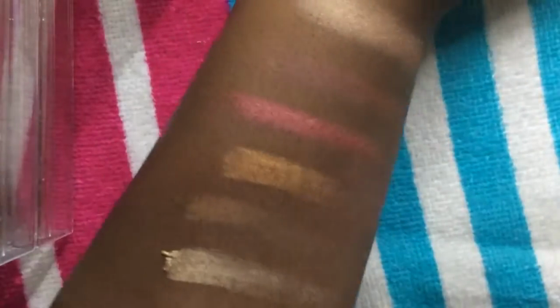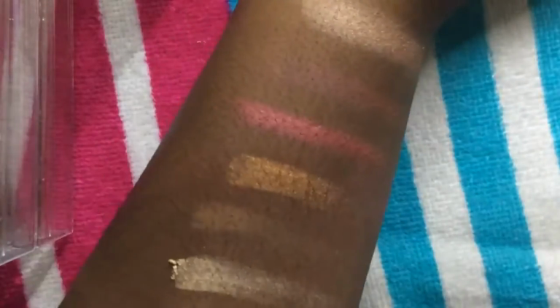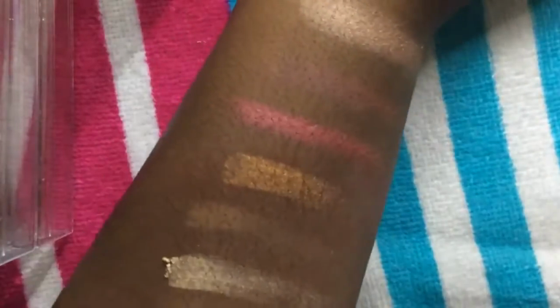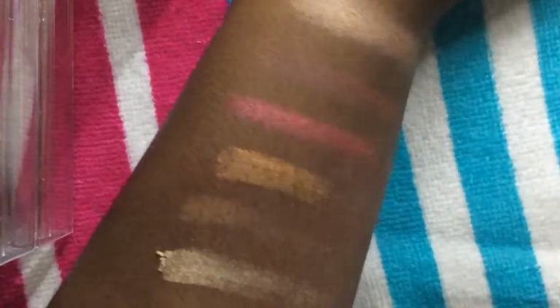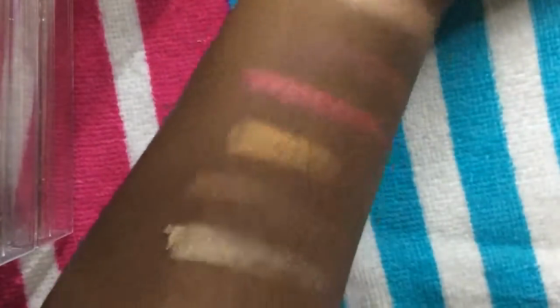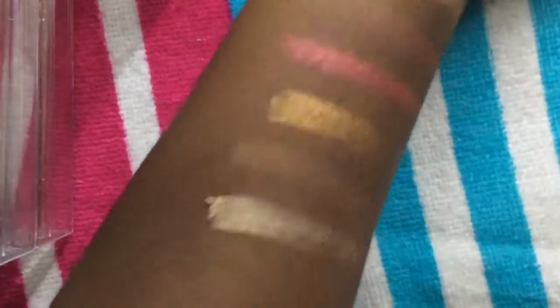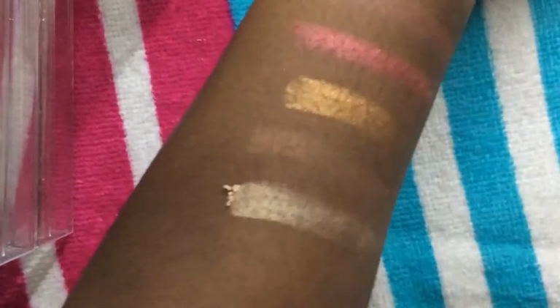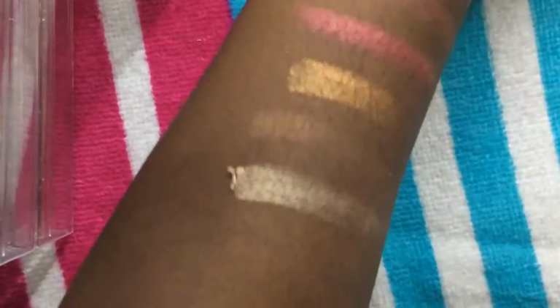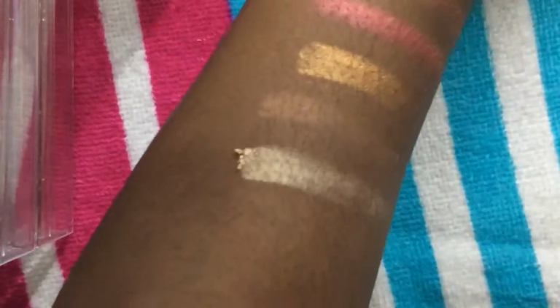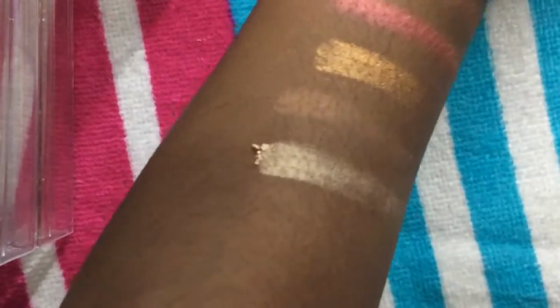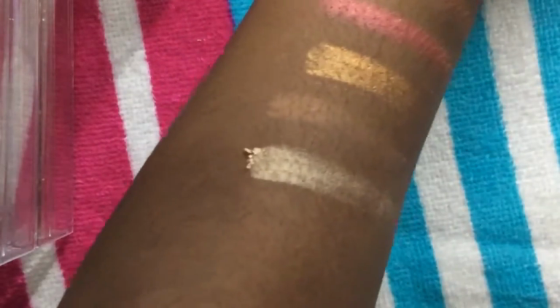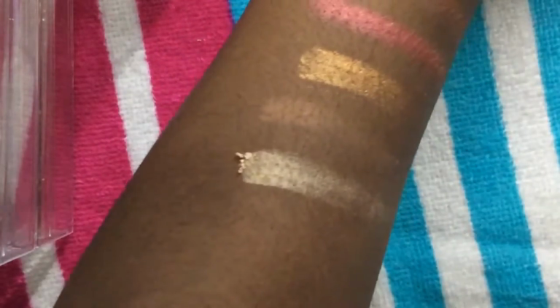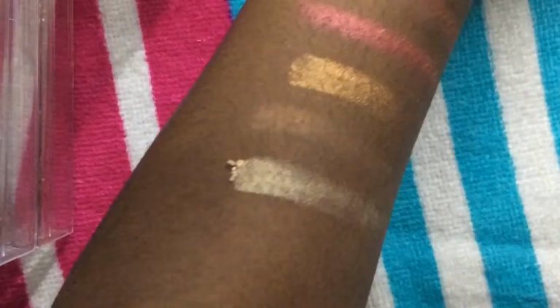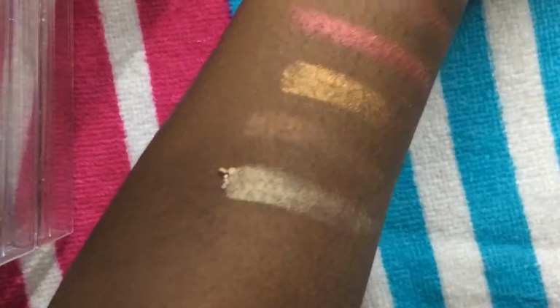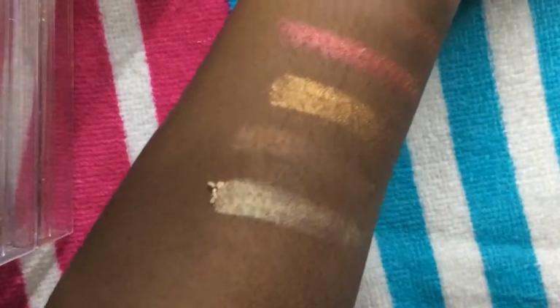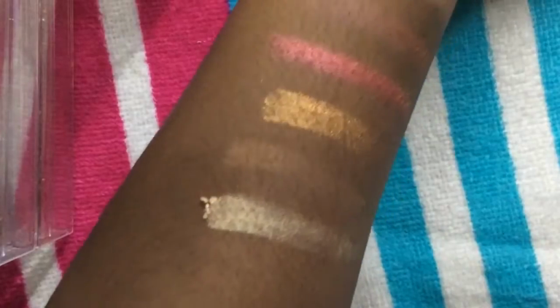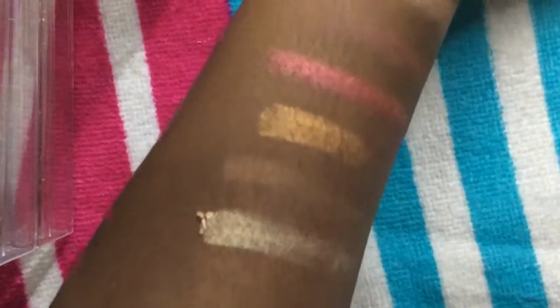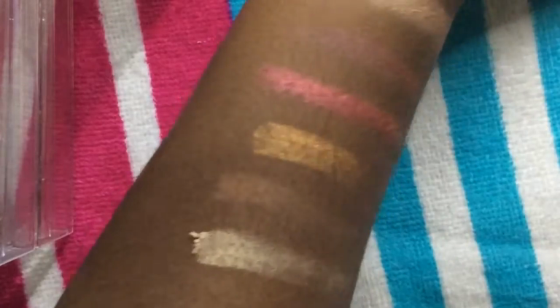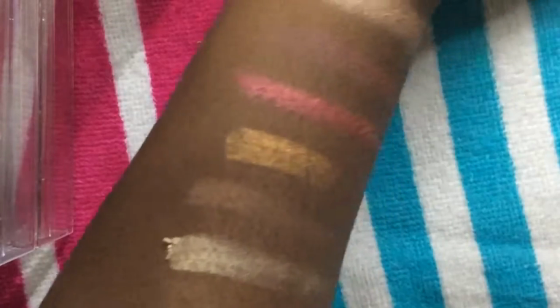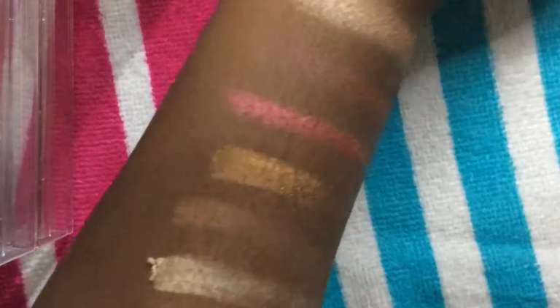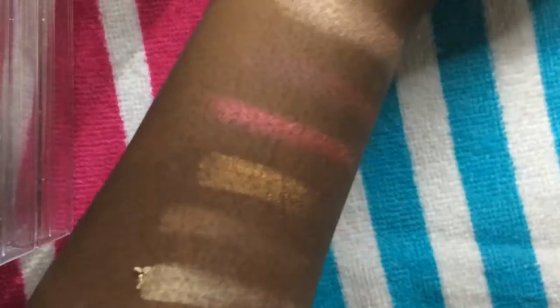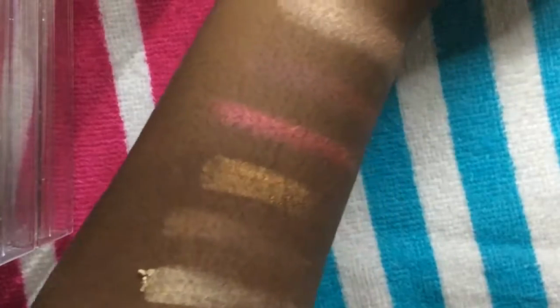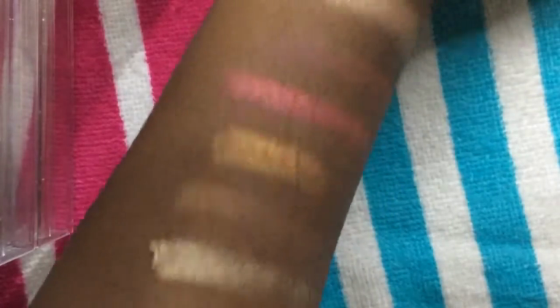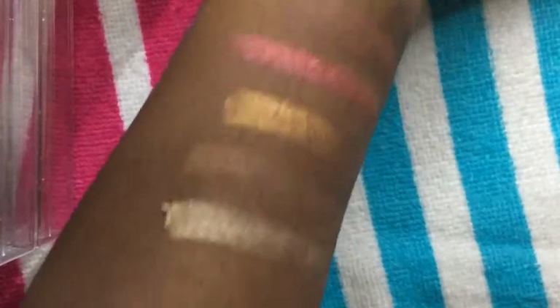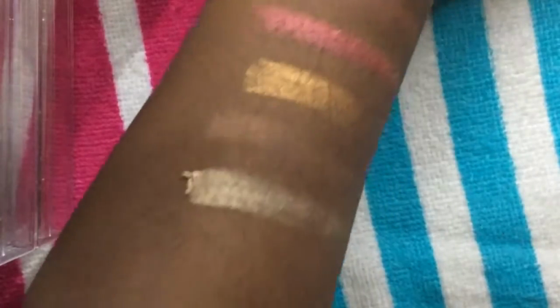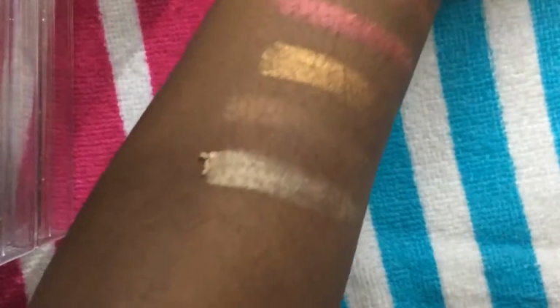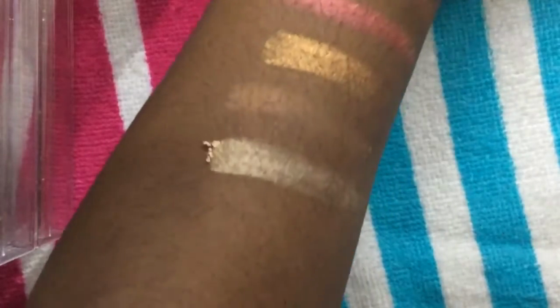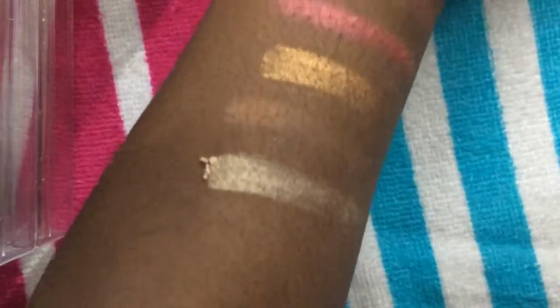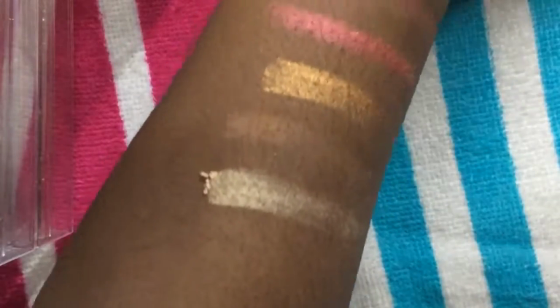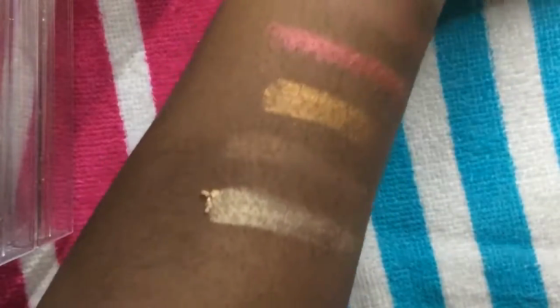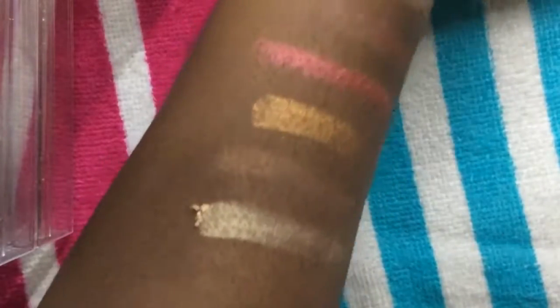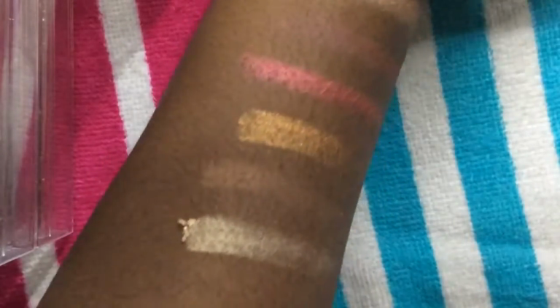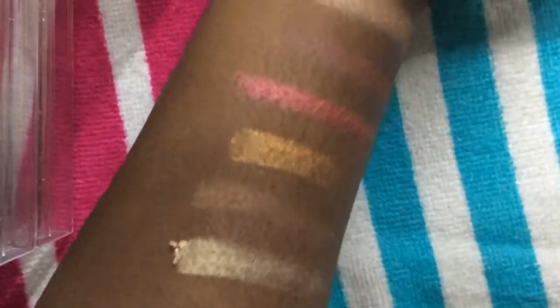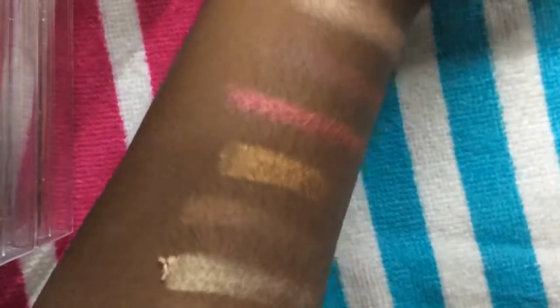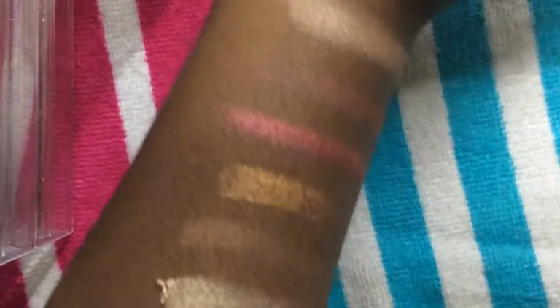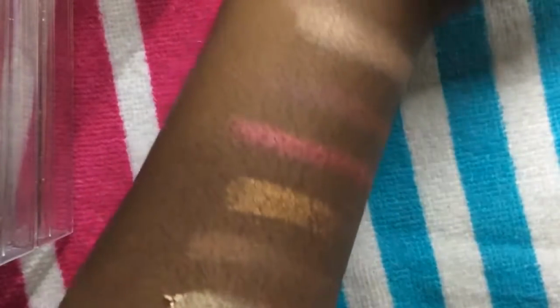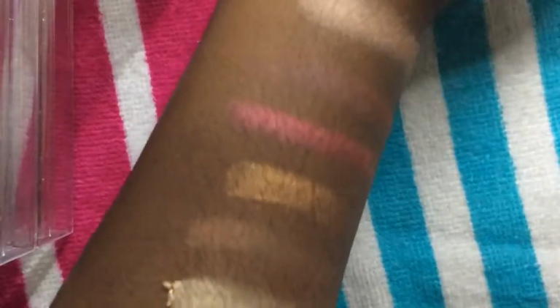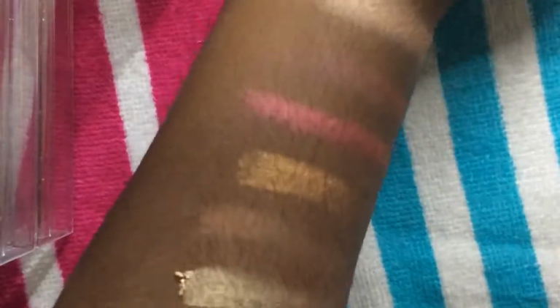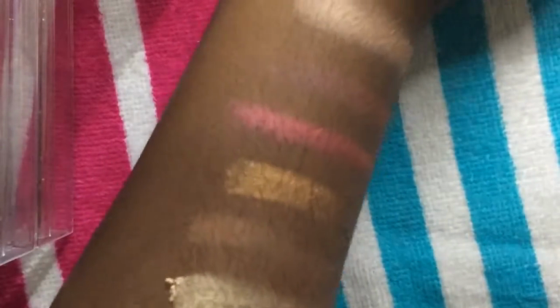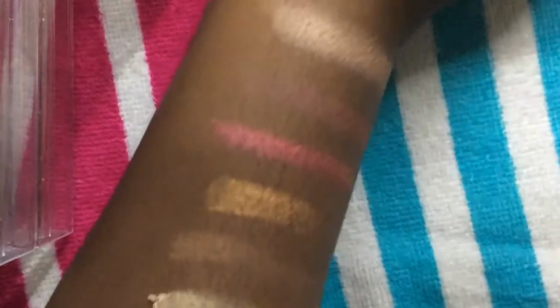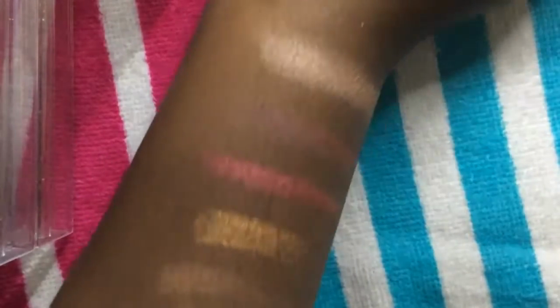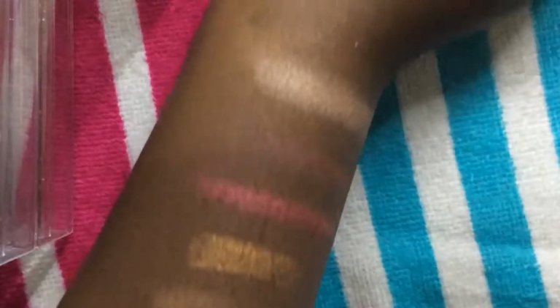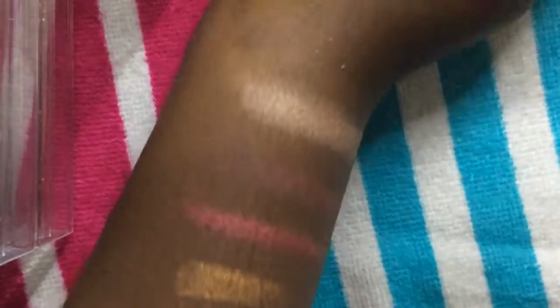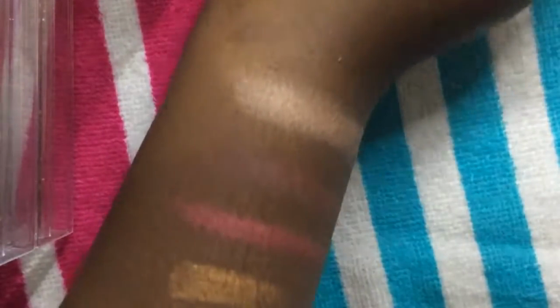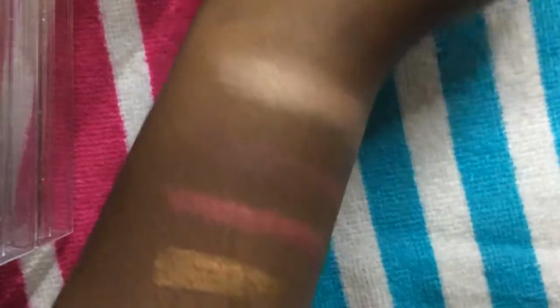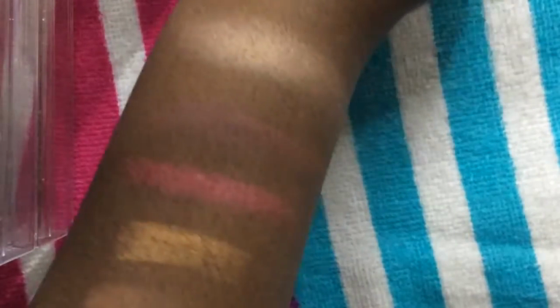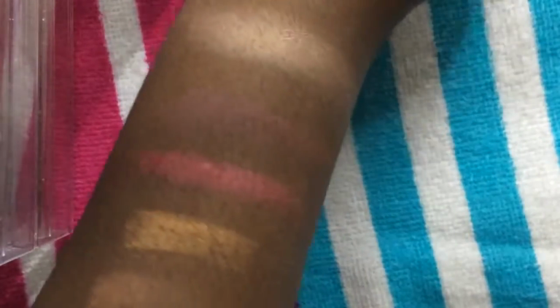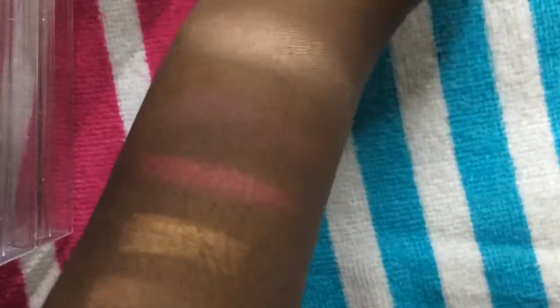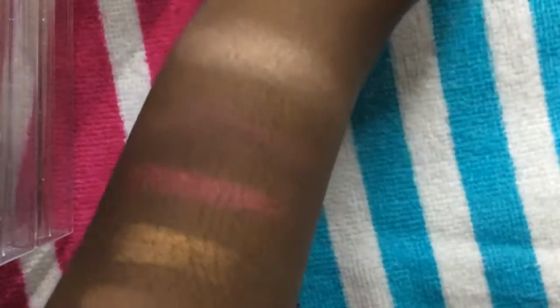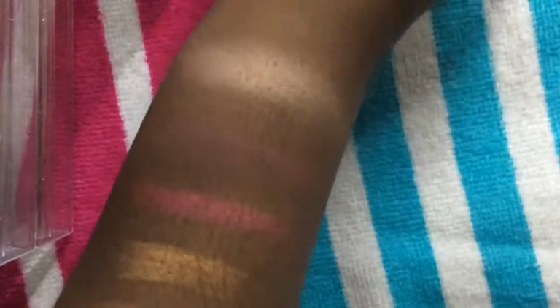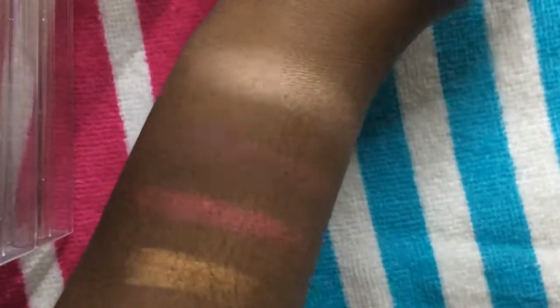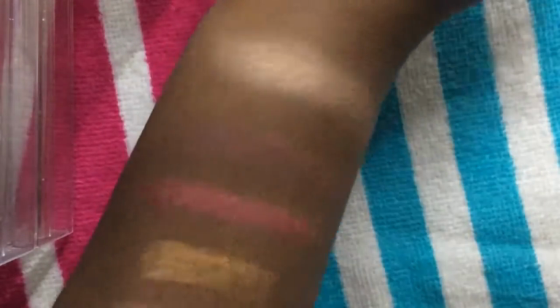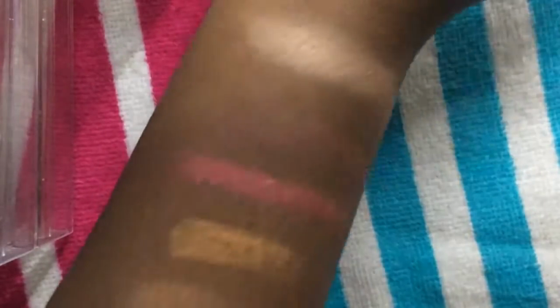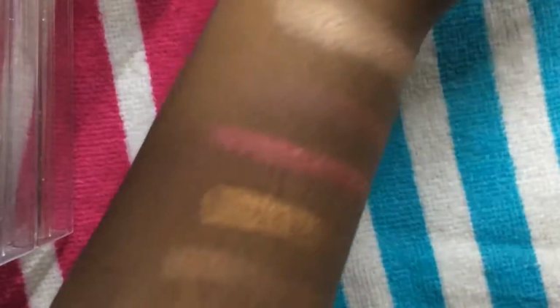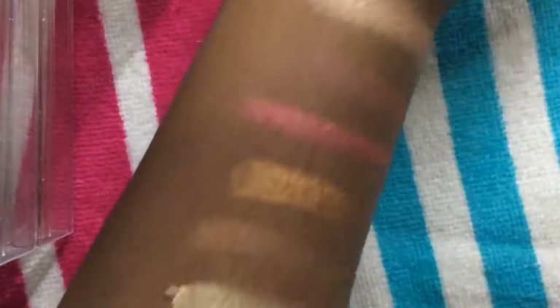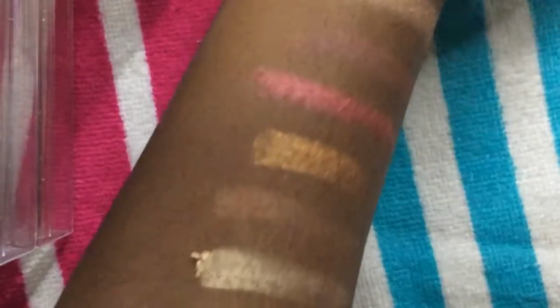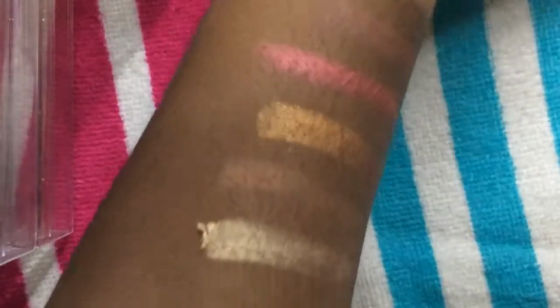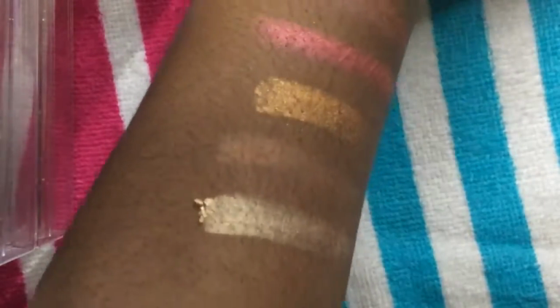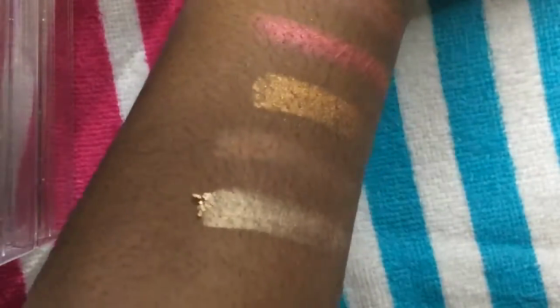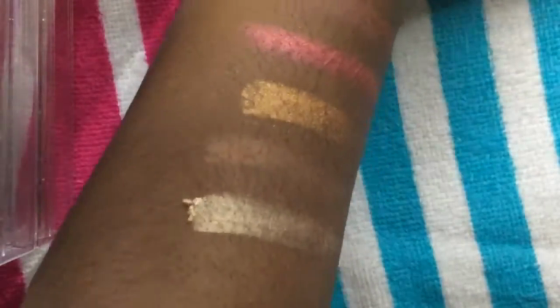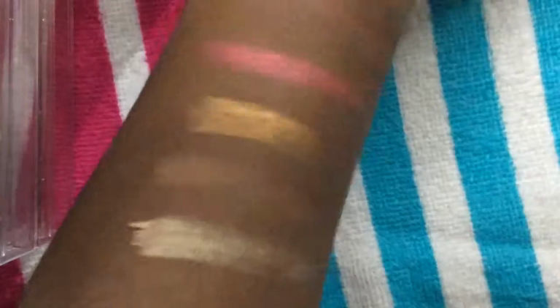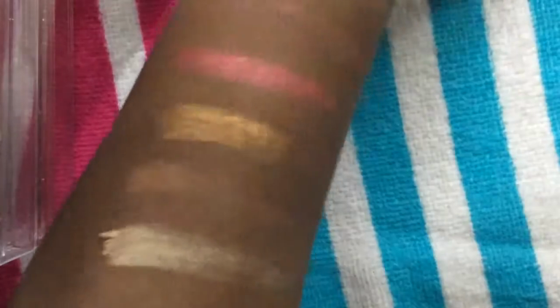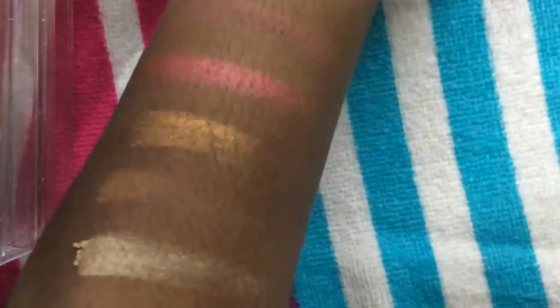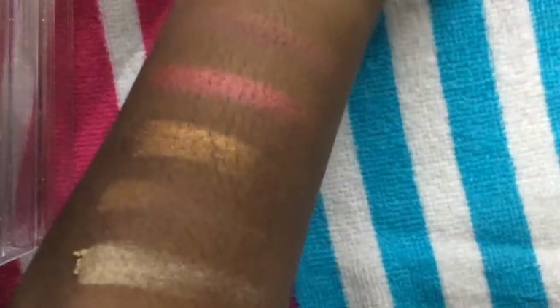So guys, here are all of these swatches and as you can see they are a bit powdery.